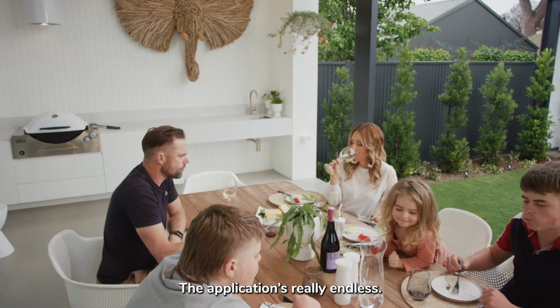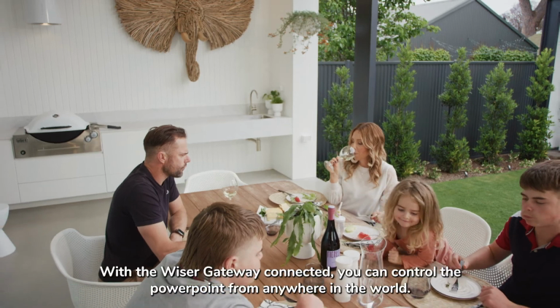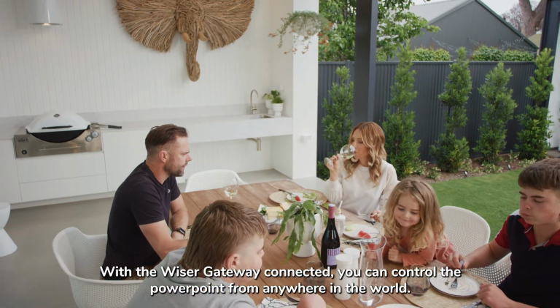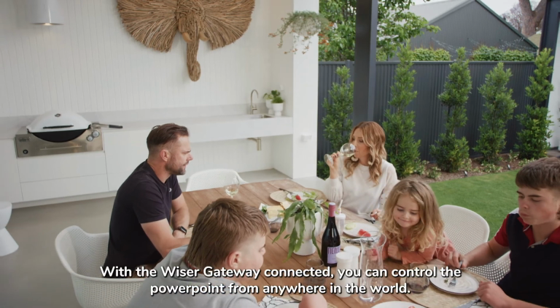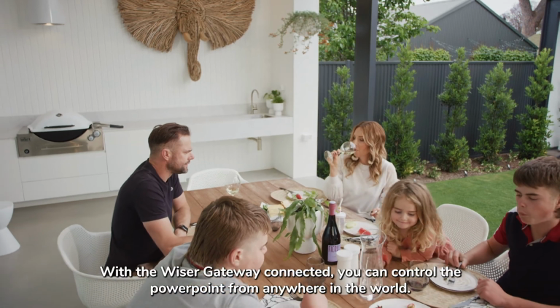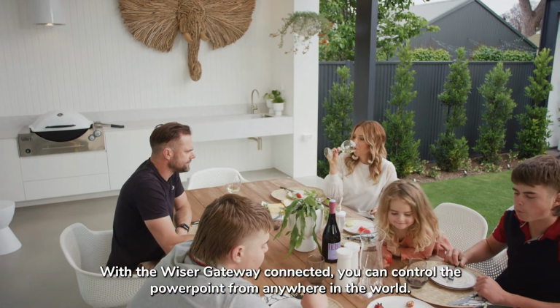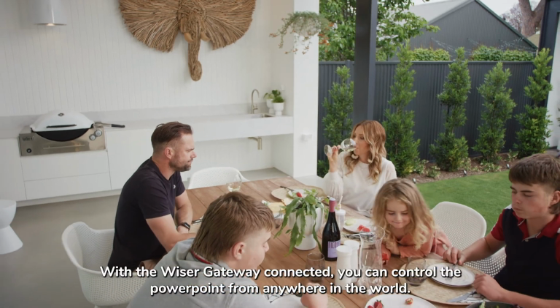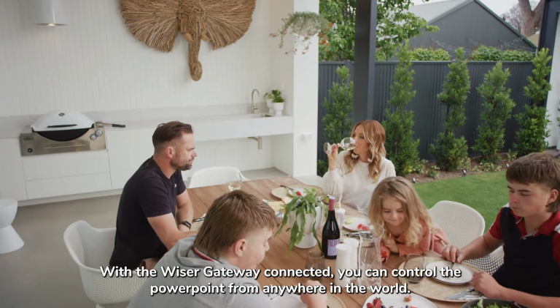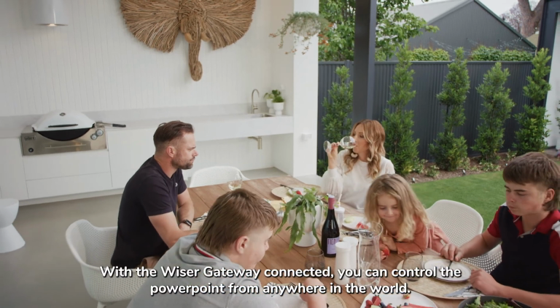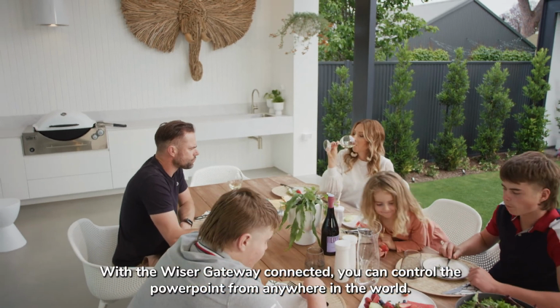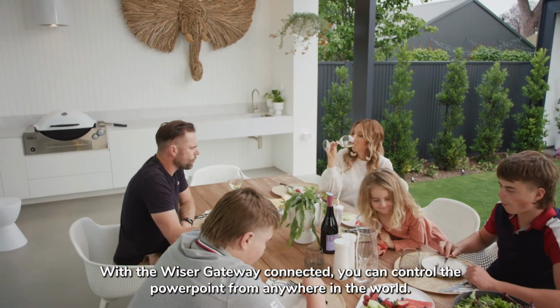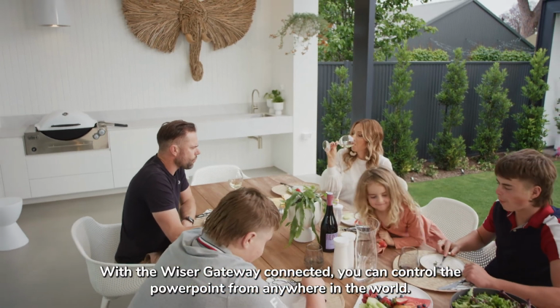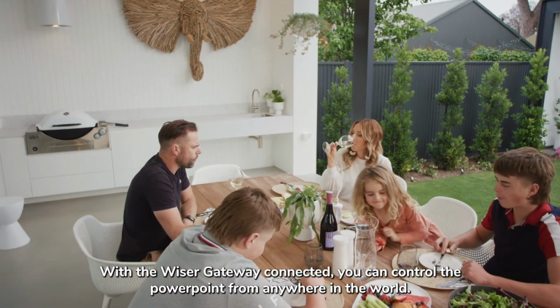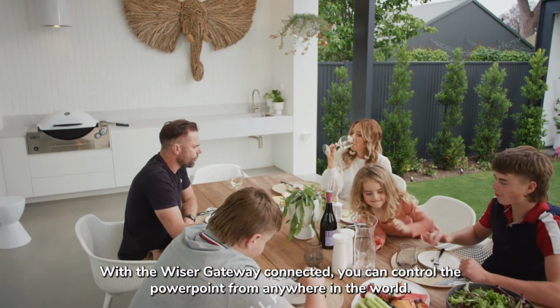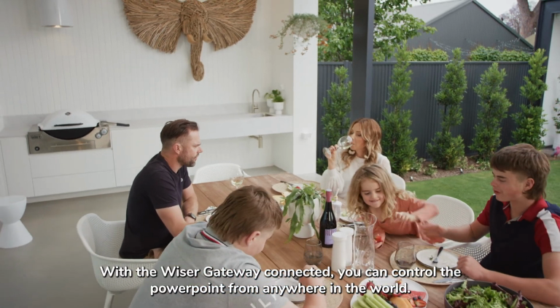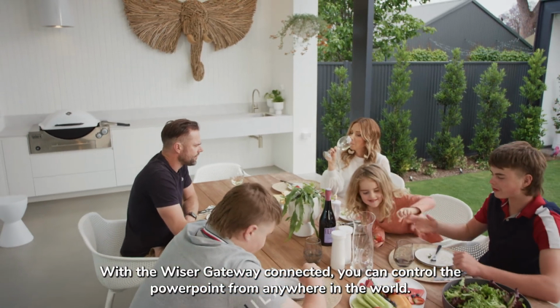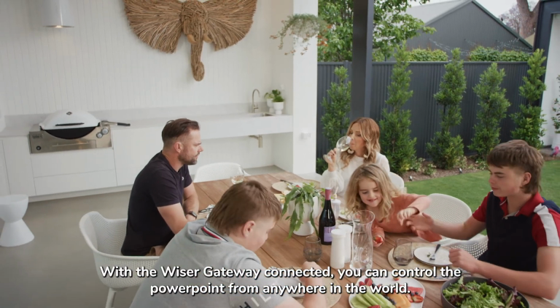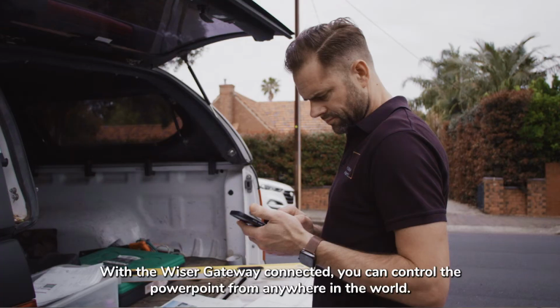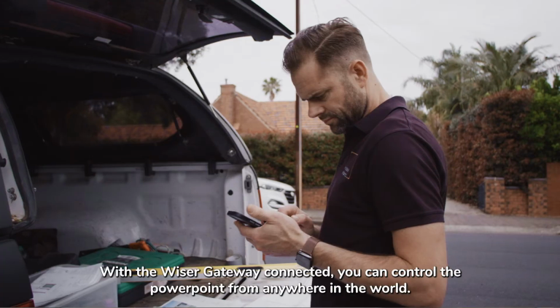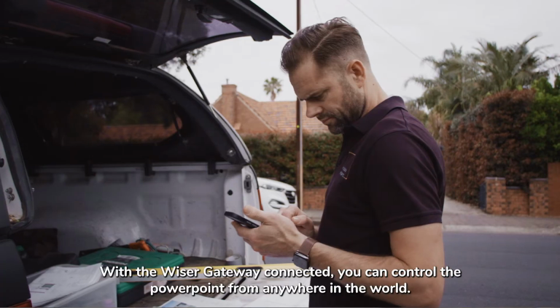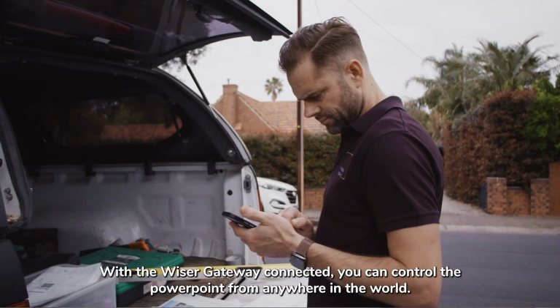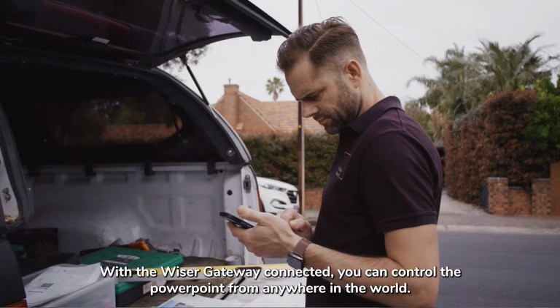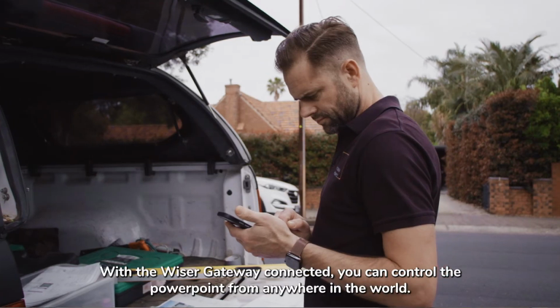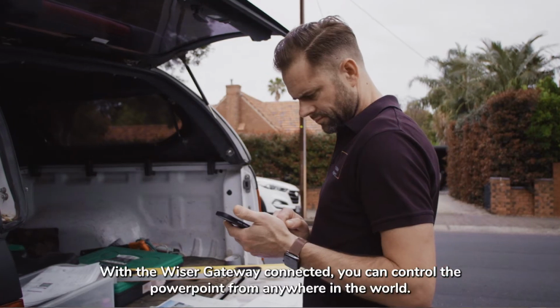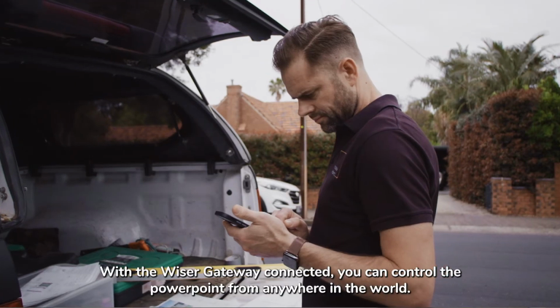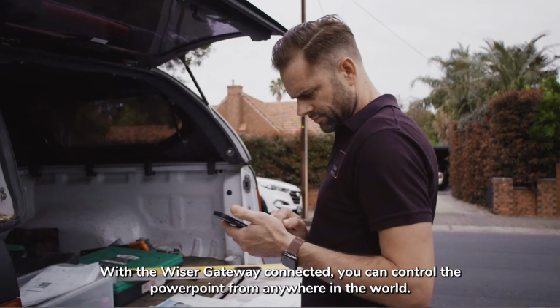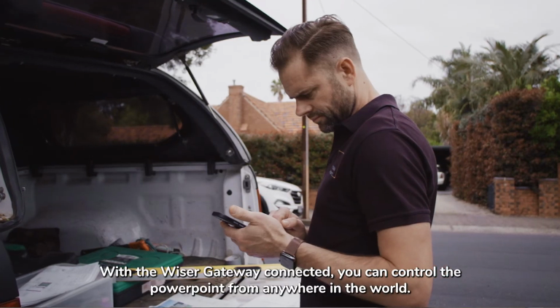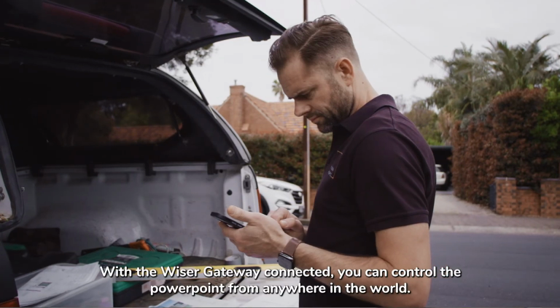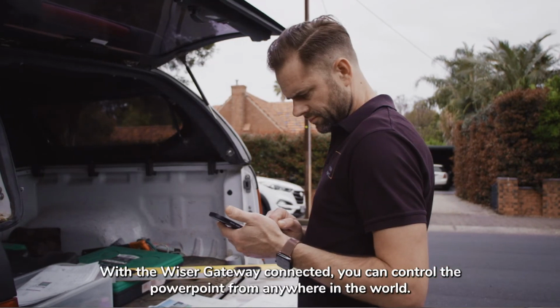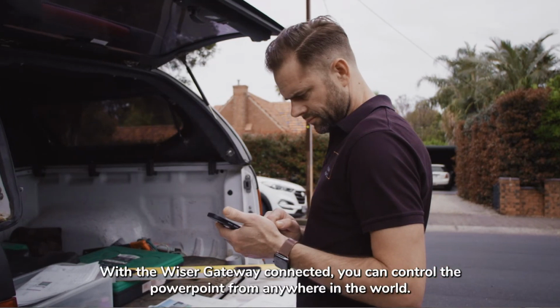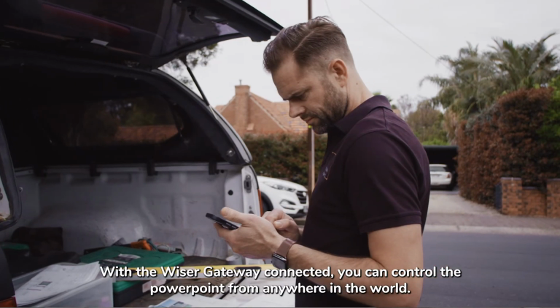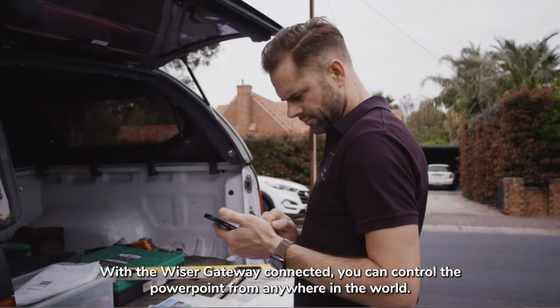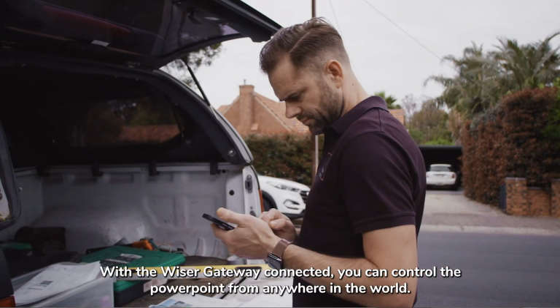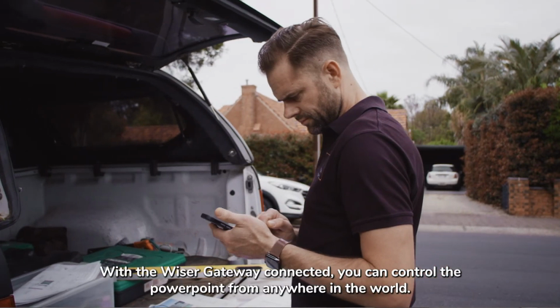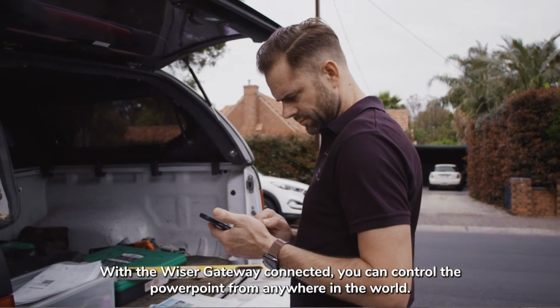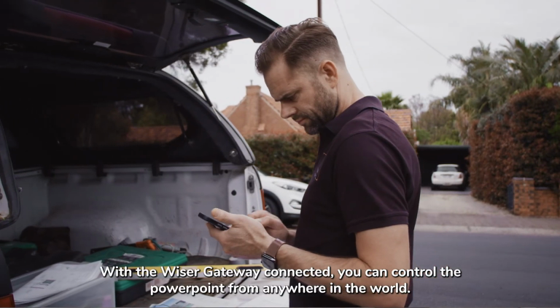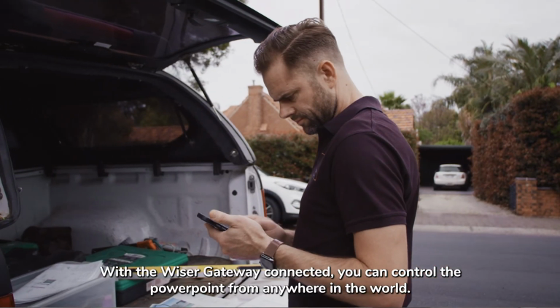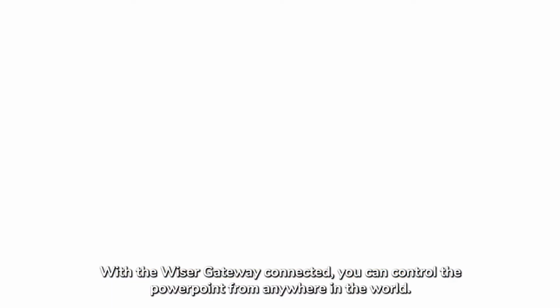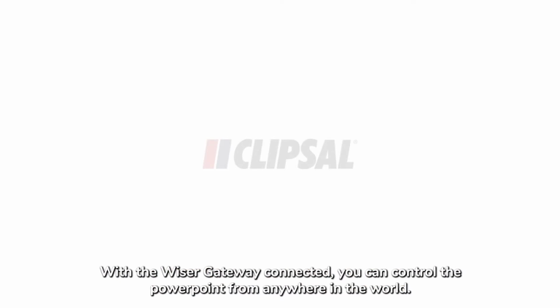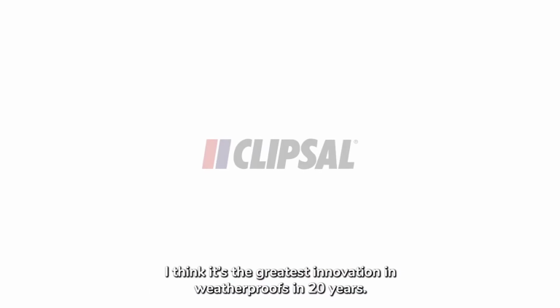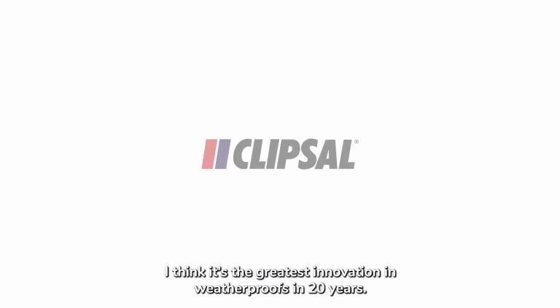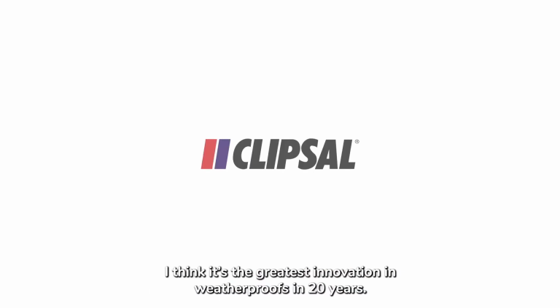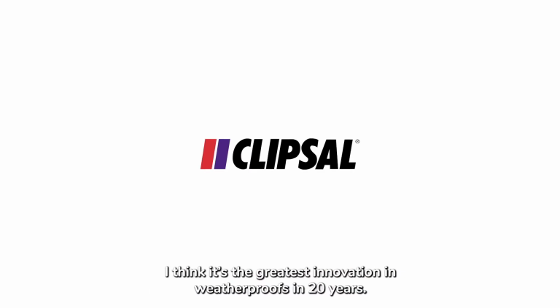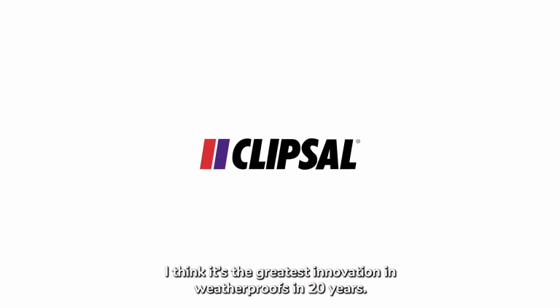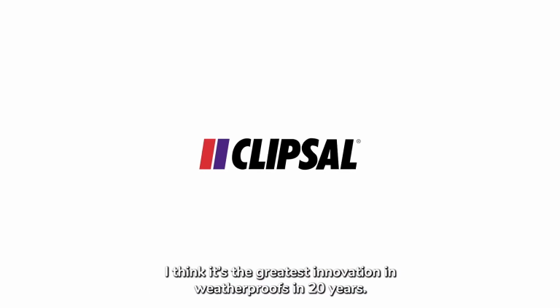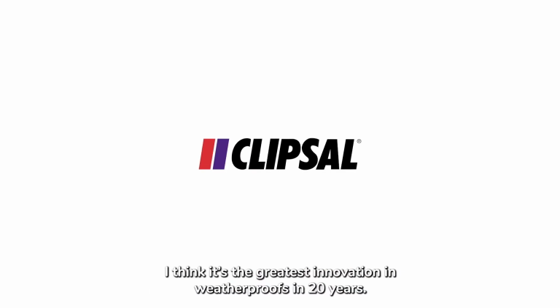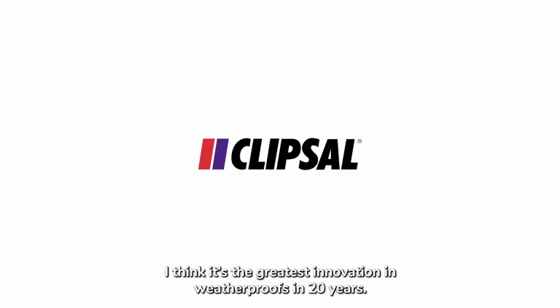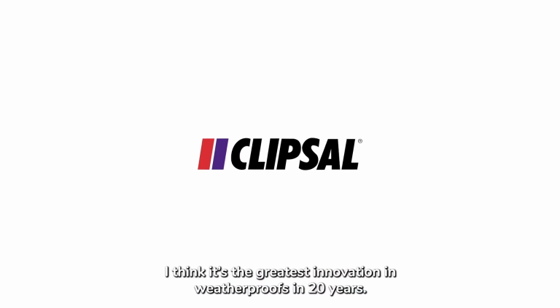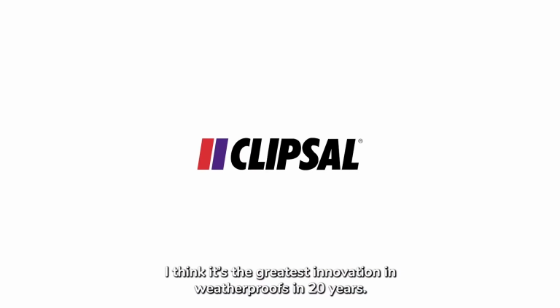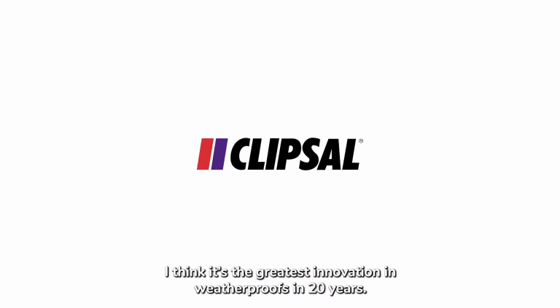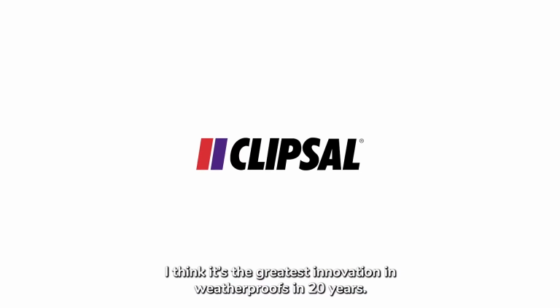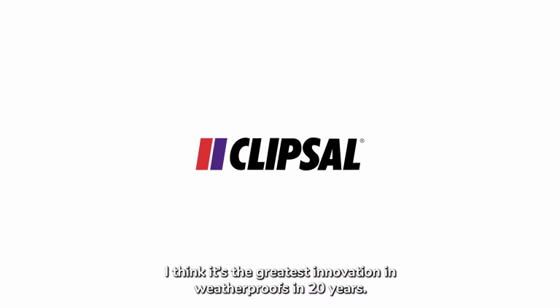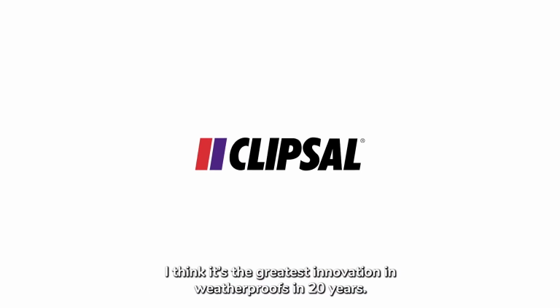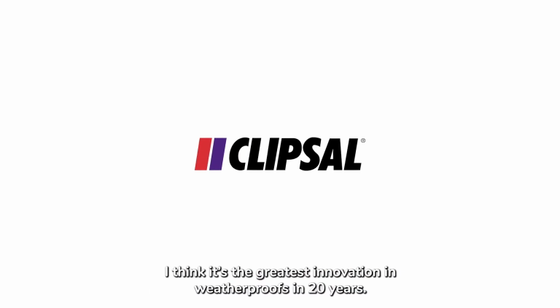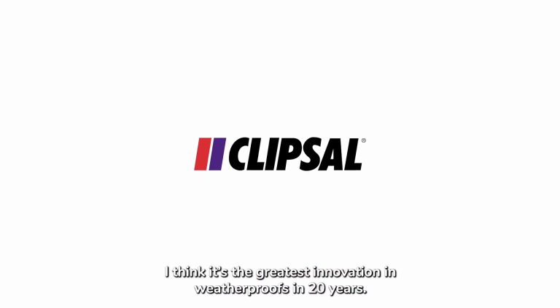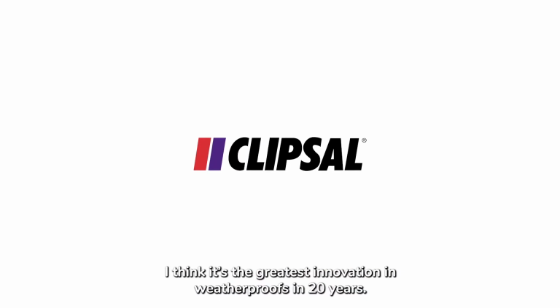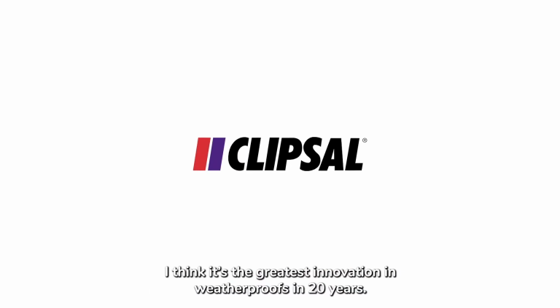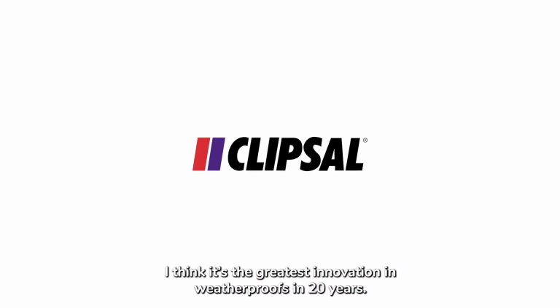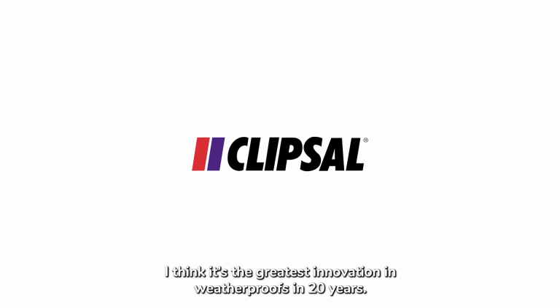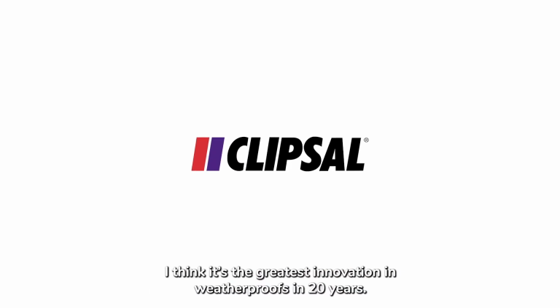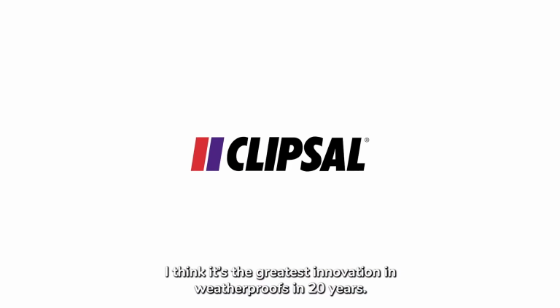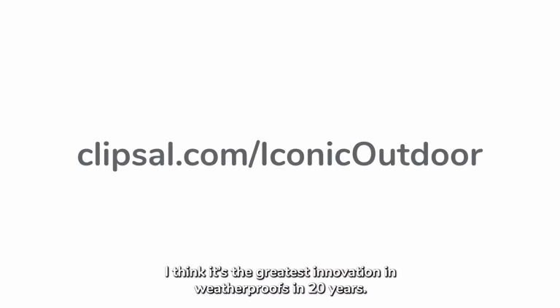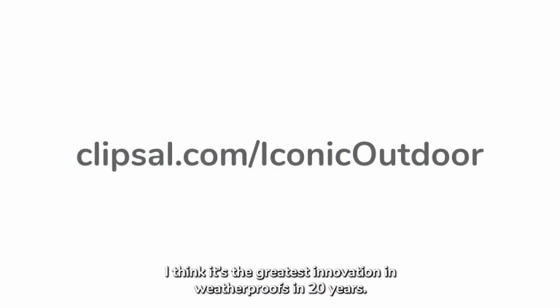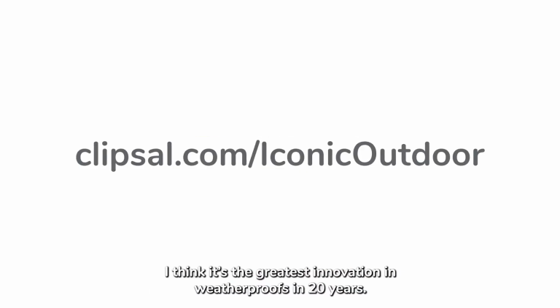With the Wysa gateway connected, you can control the Powerpoint from anywhere in the world. I think it's the greatest innovation in weatherproofs in 20 years.